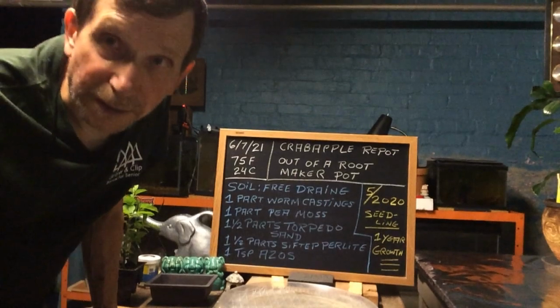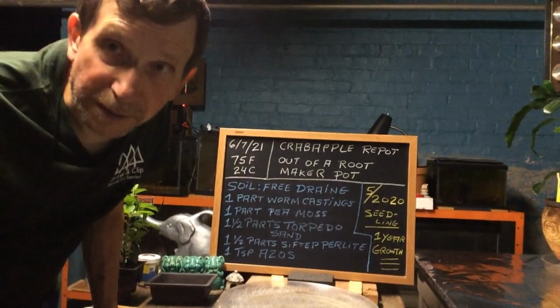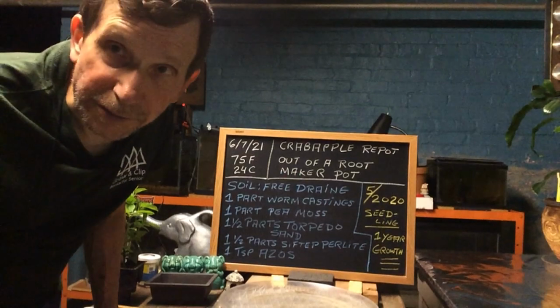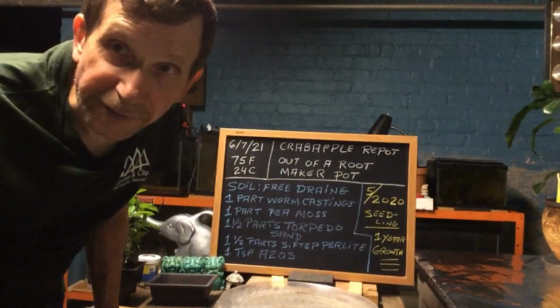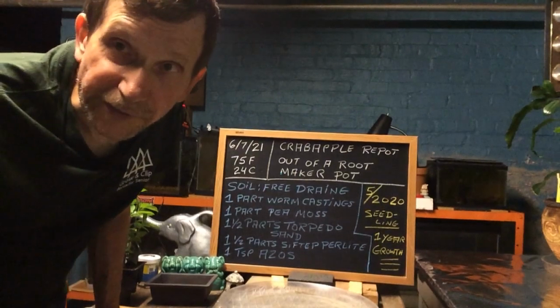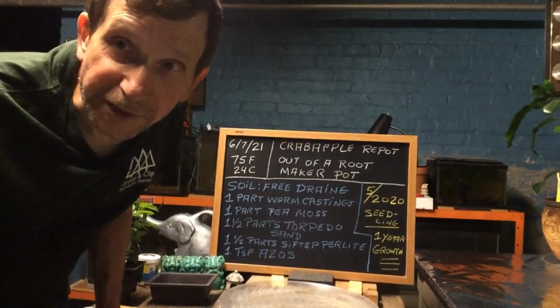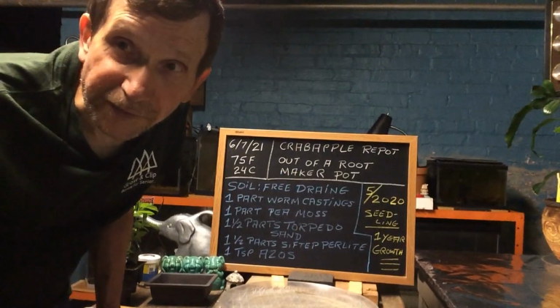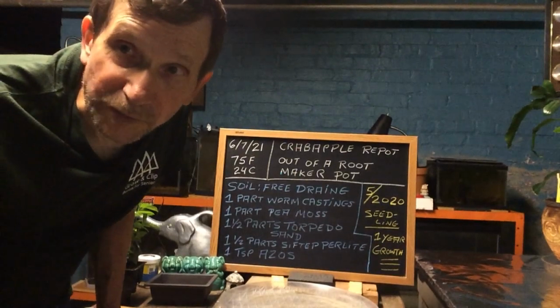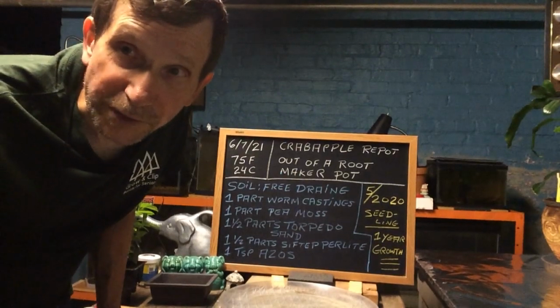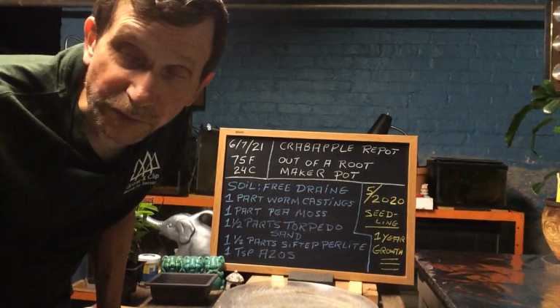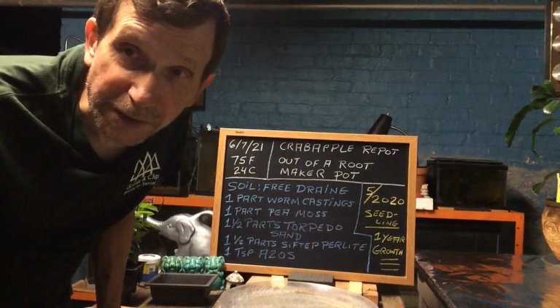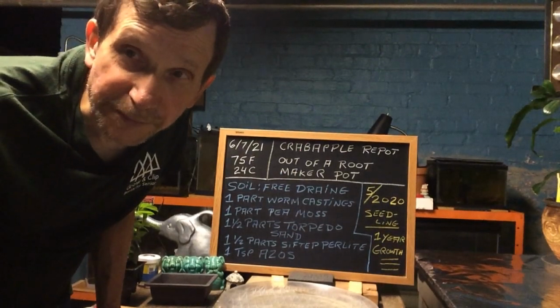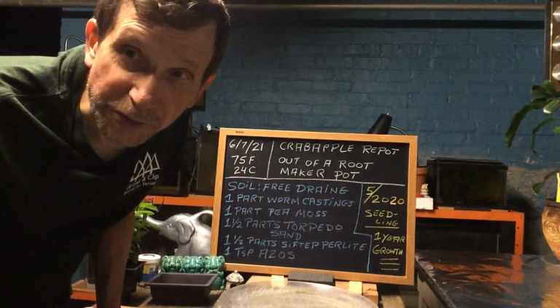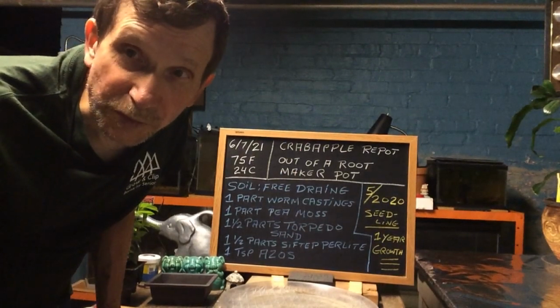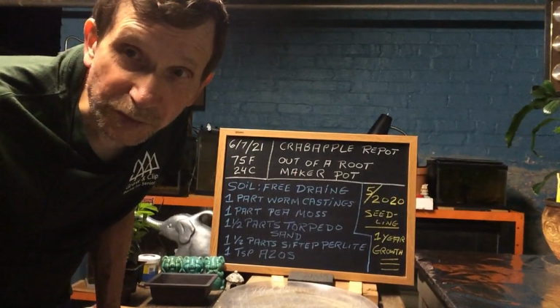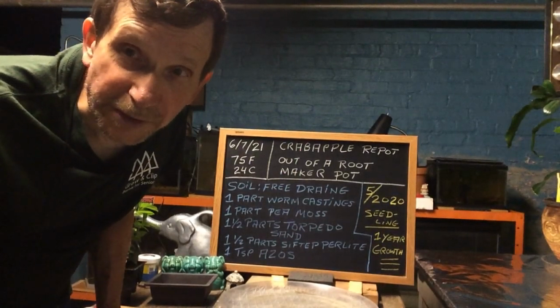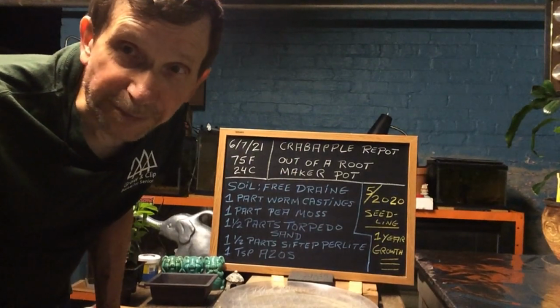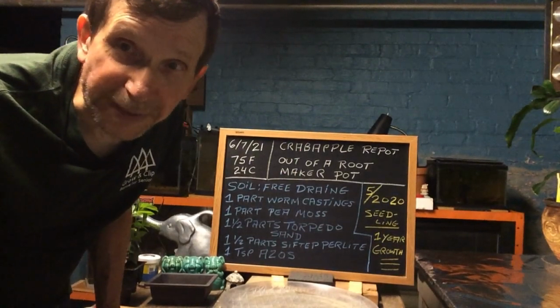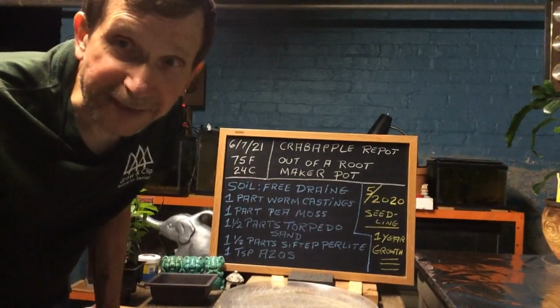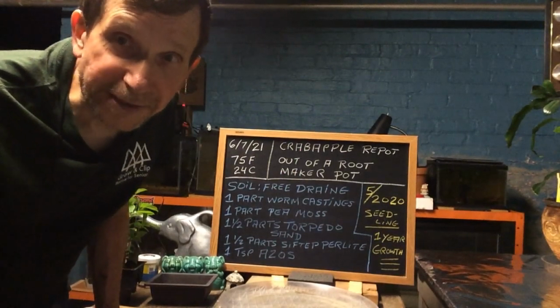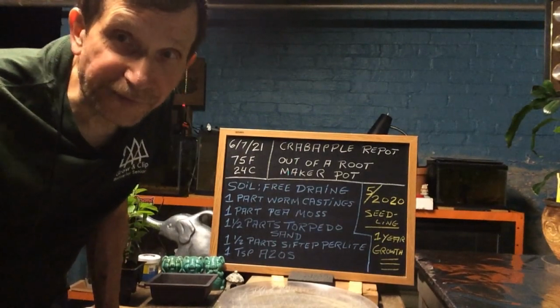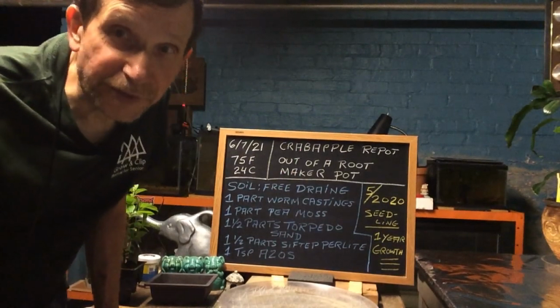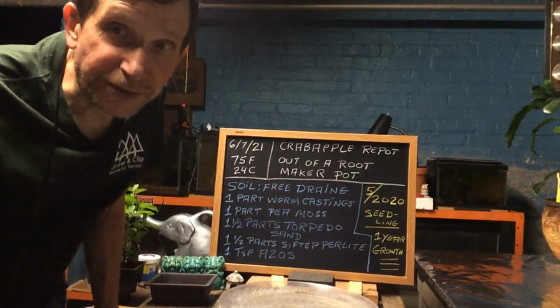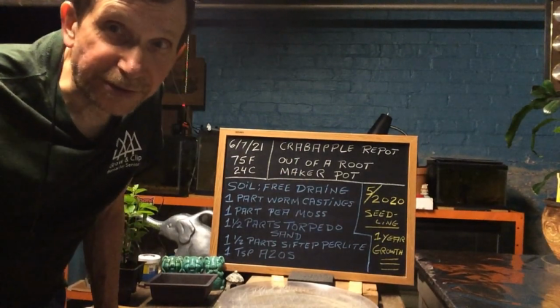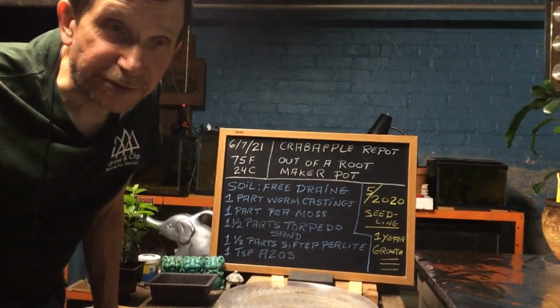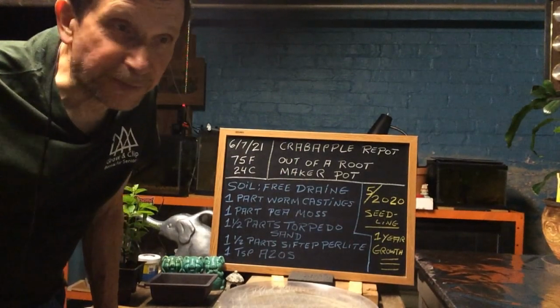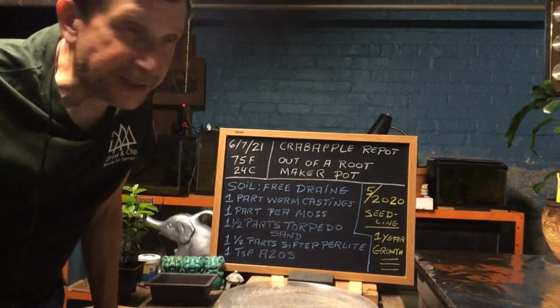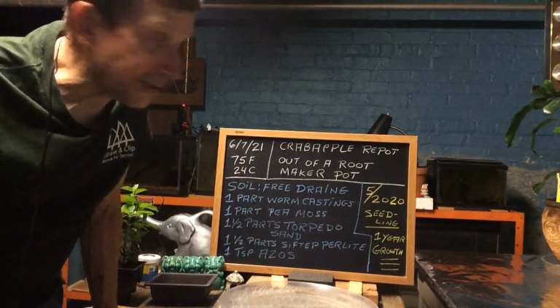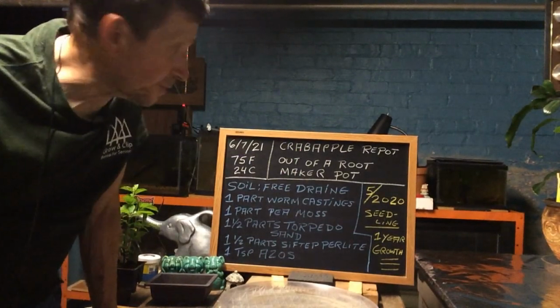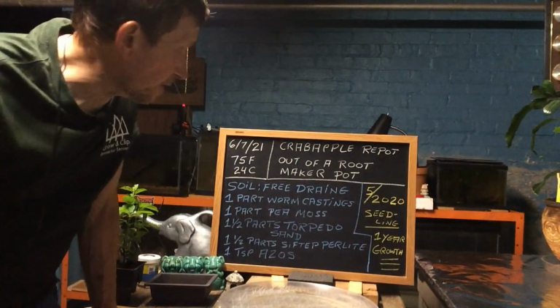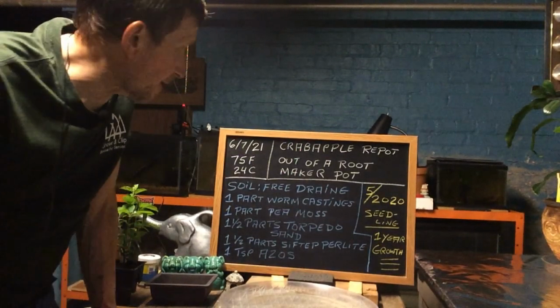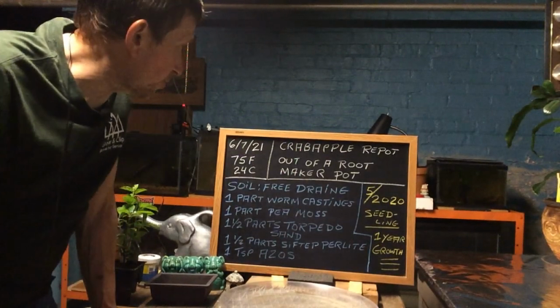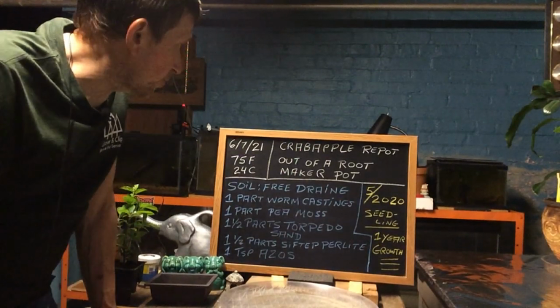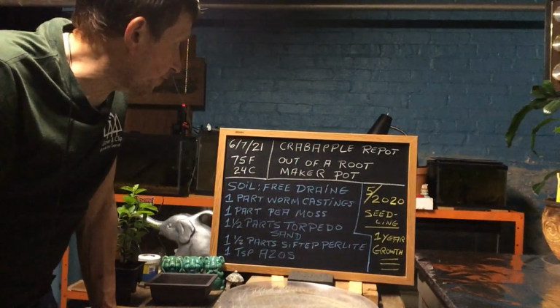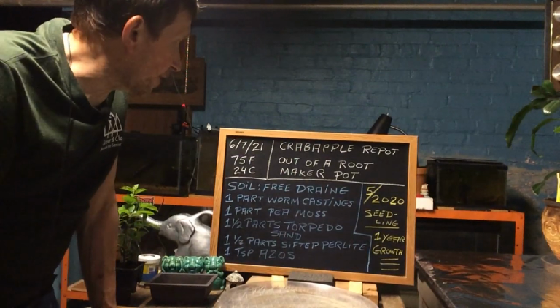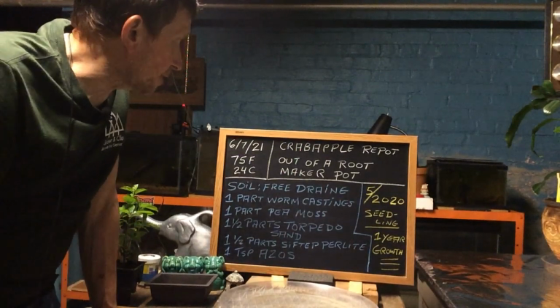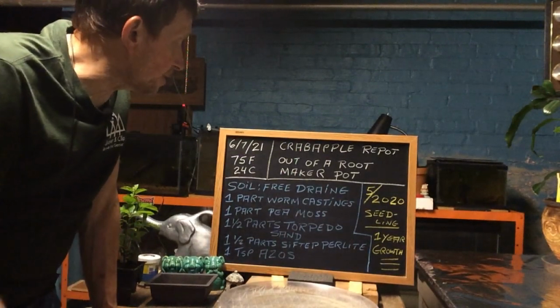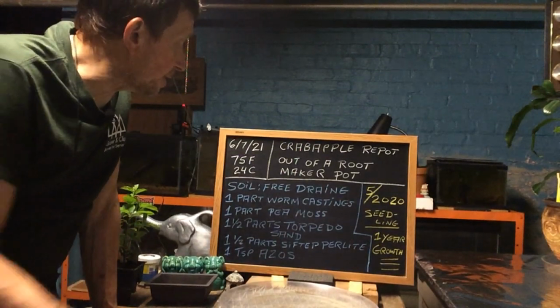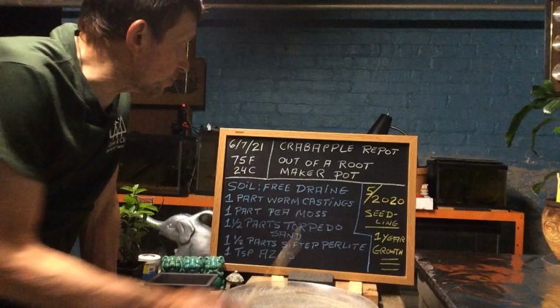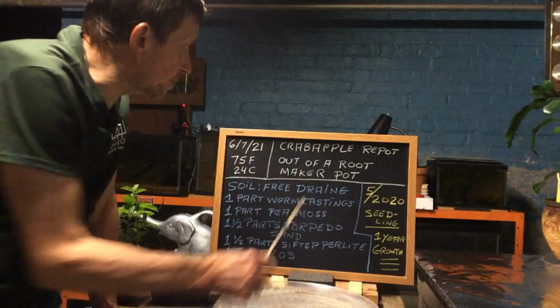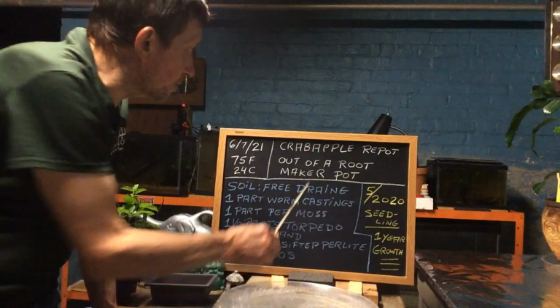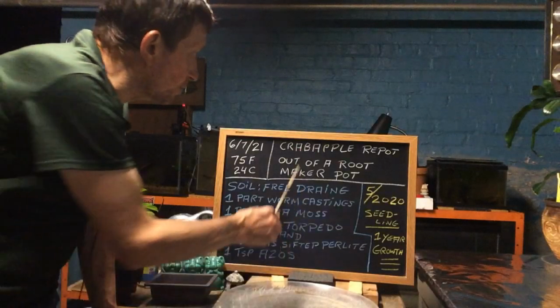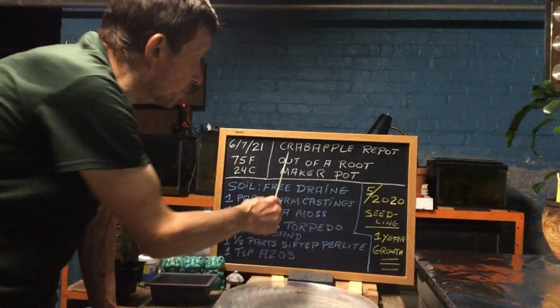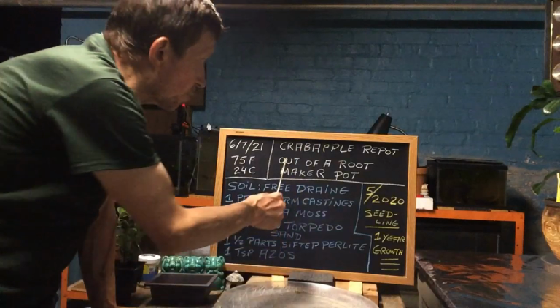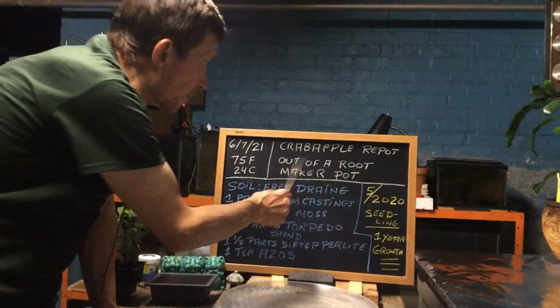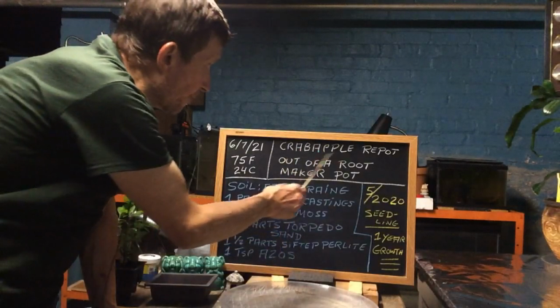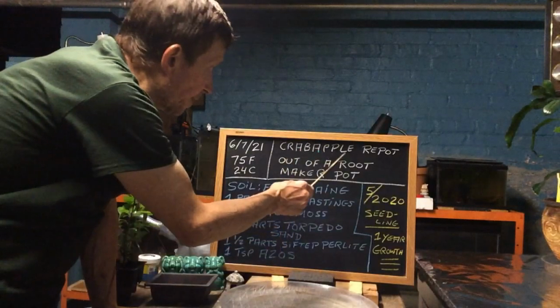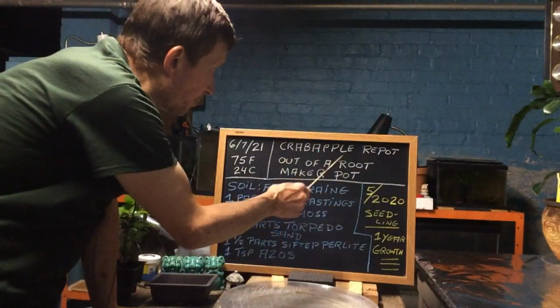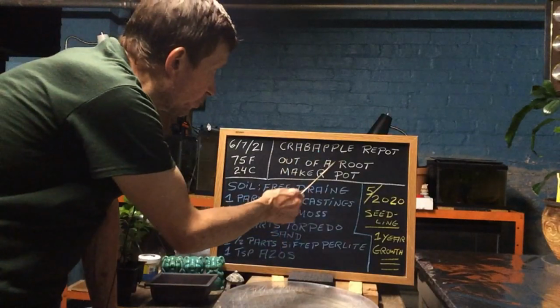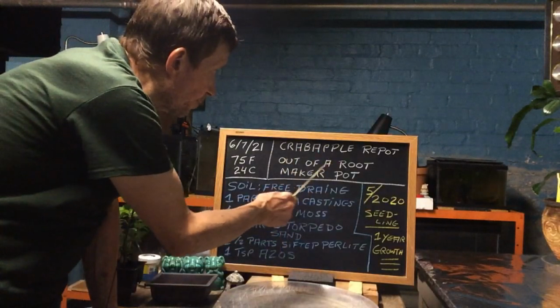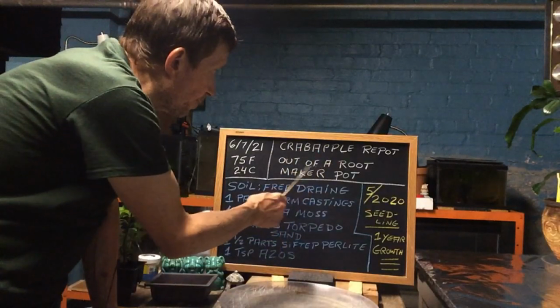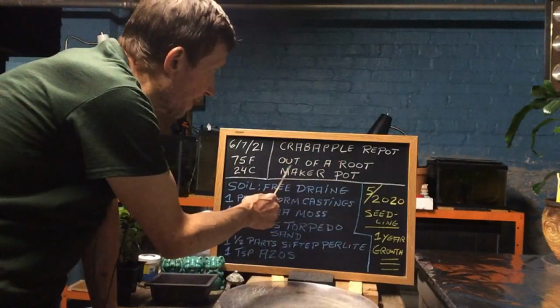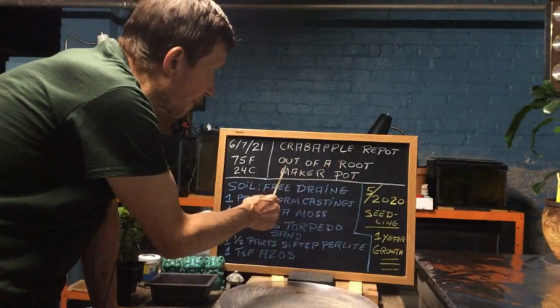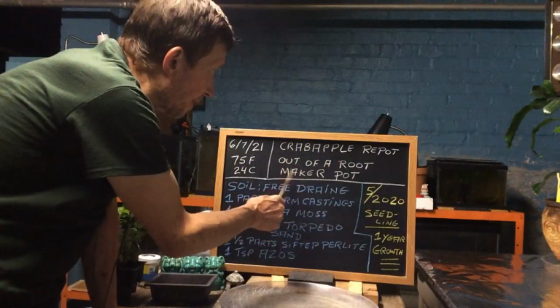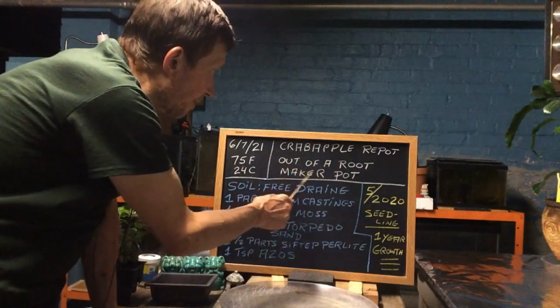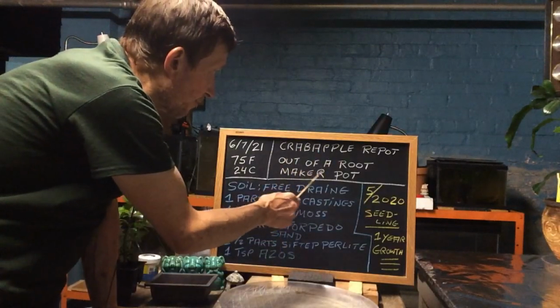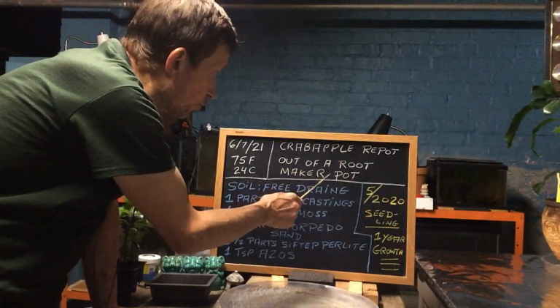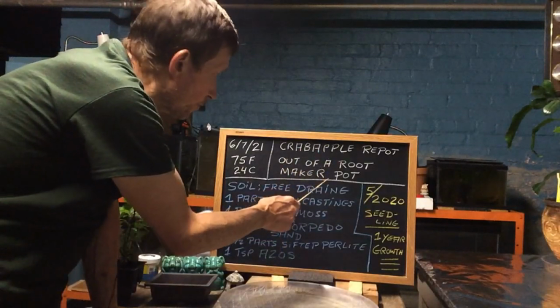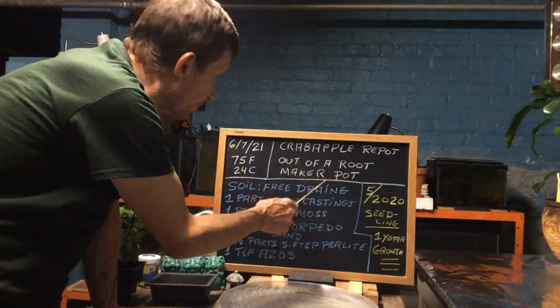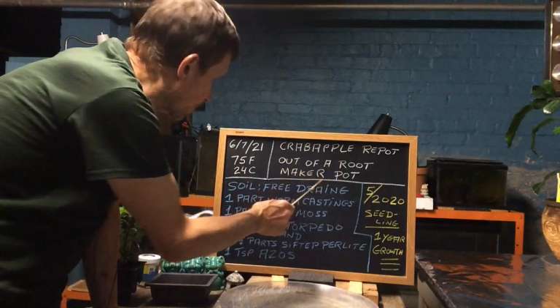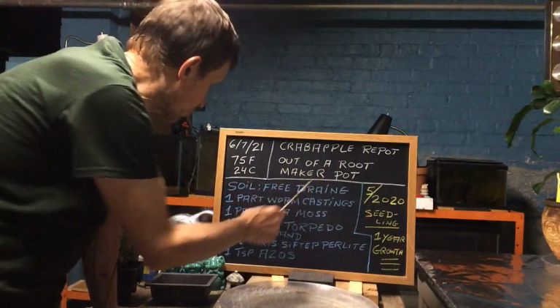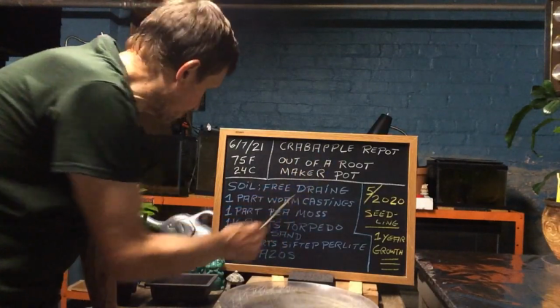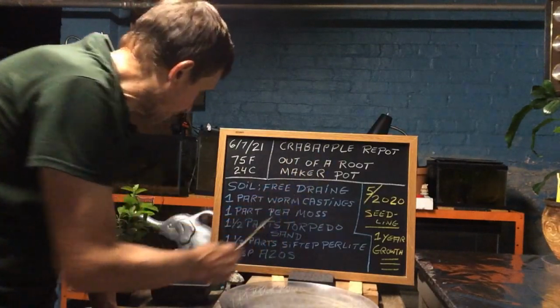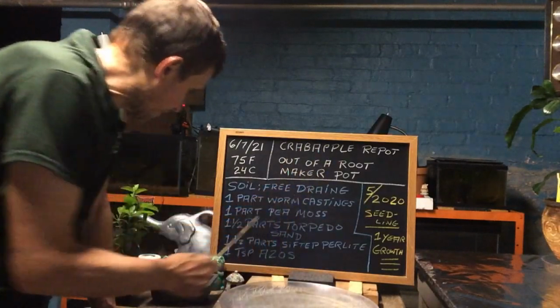Good evening everyone and welcome to Growing Clip Bonsai for Seniors. My name is Tom Novak and today we are going to do a Crab Apple repot out of a Root Makers Pot.